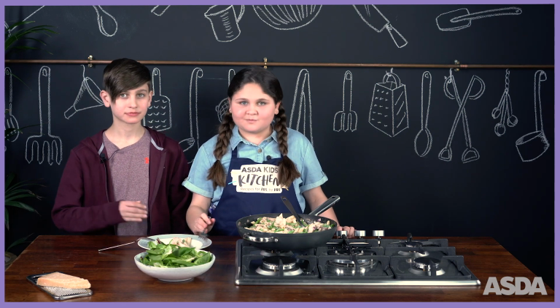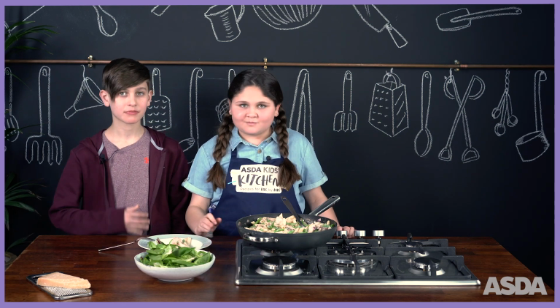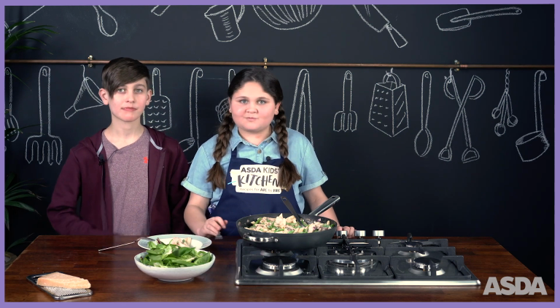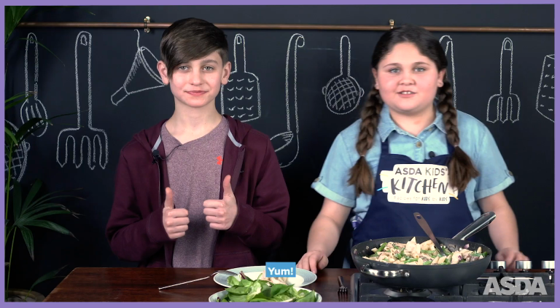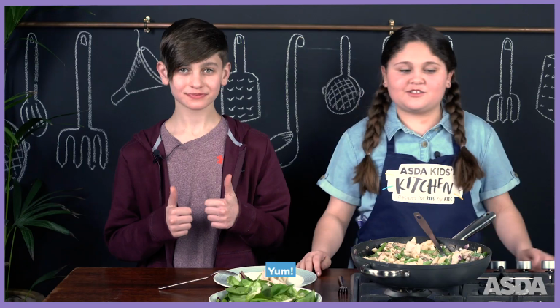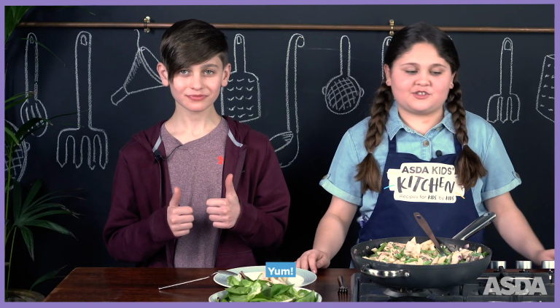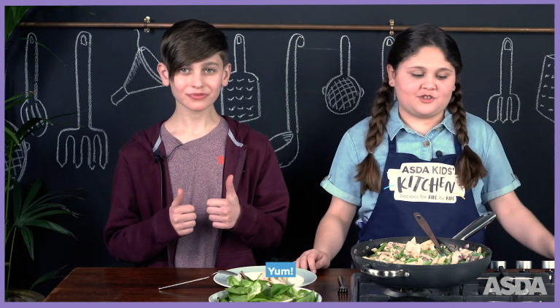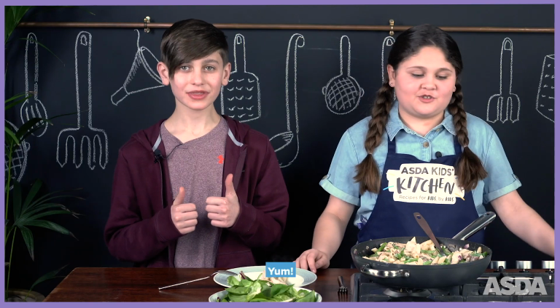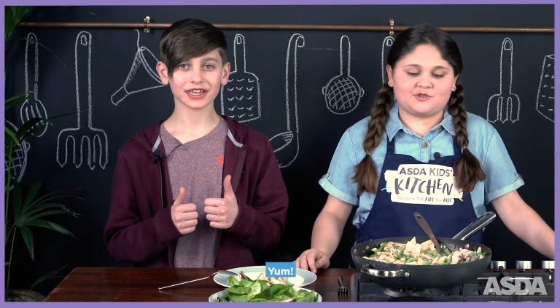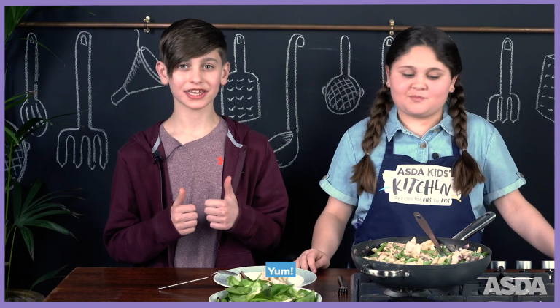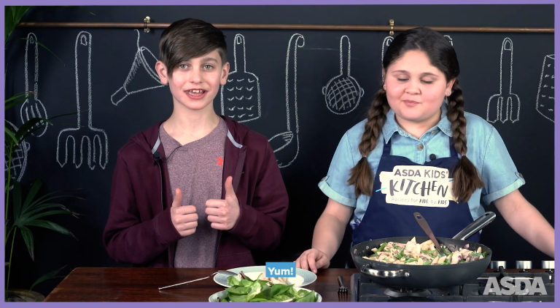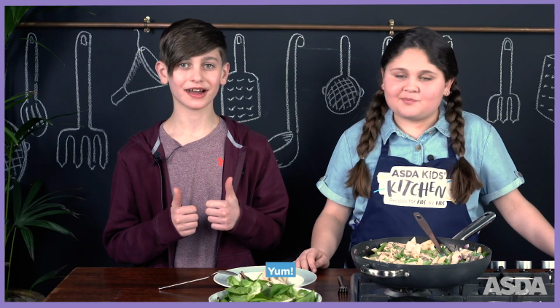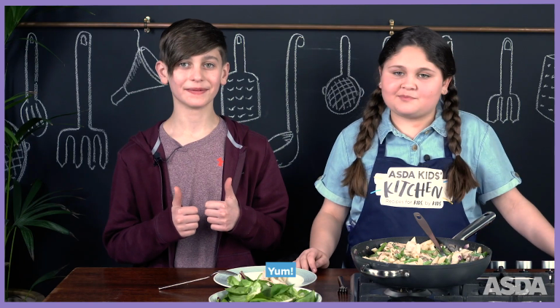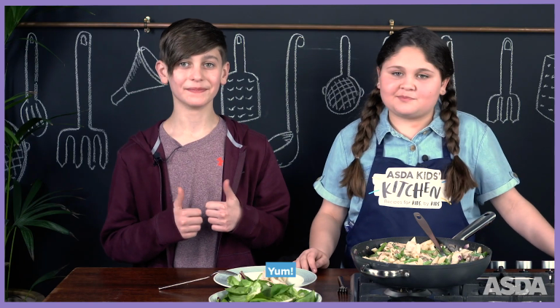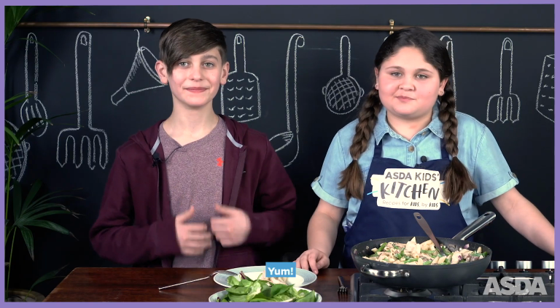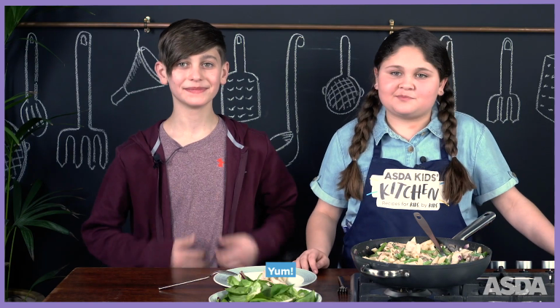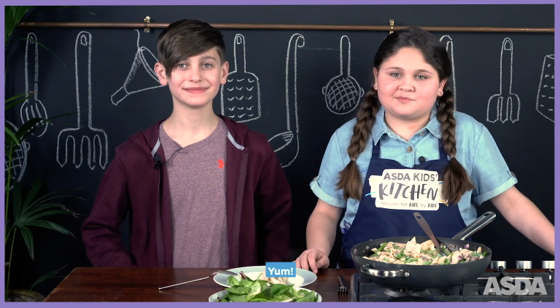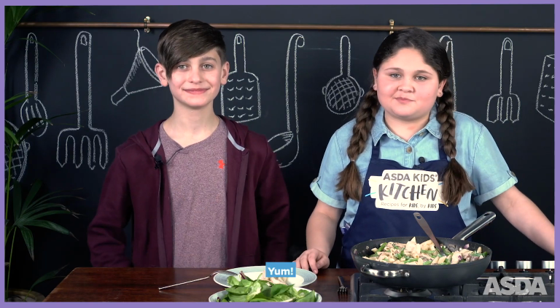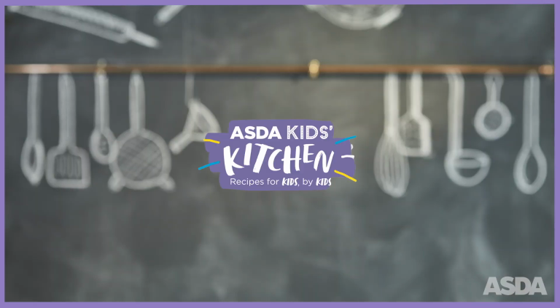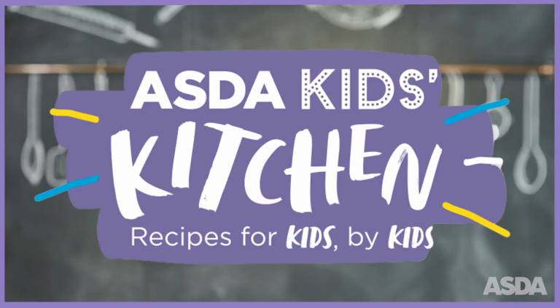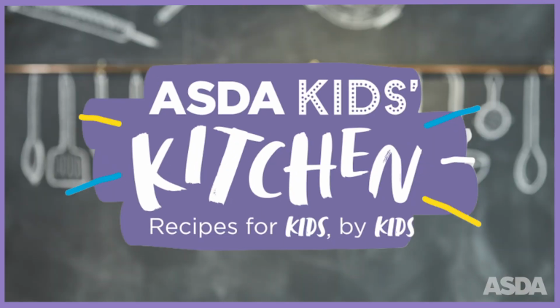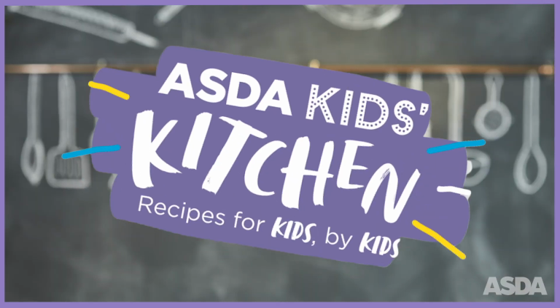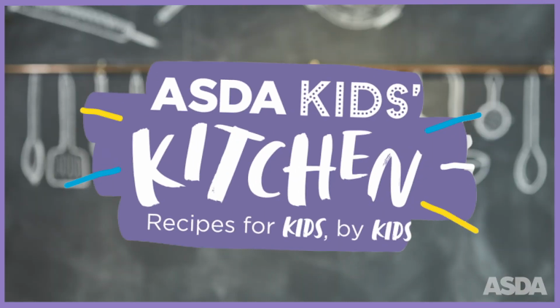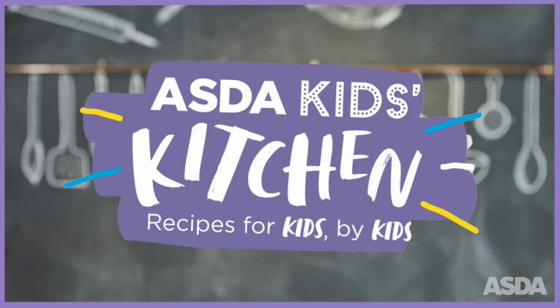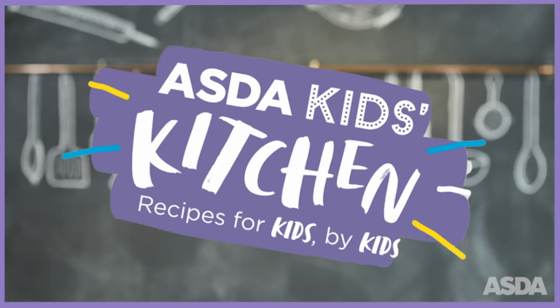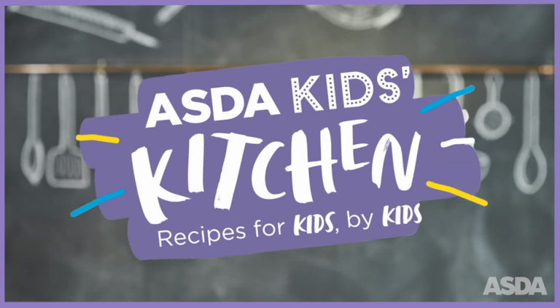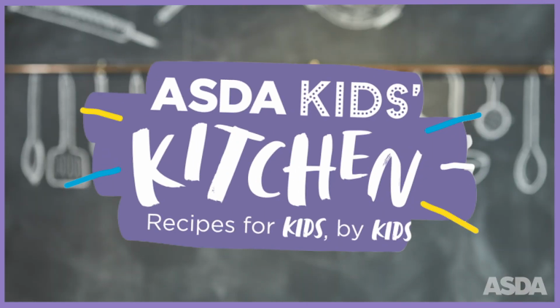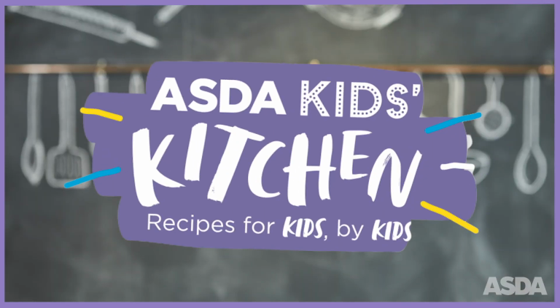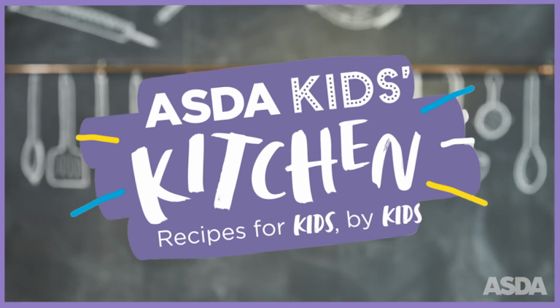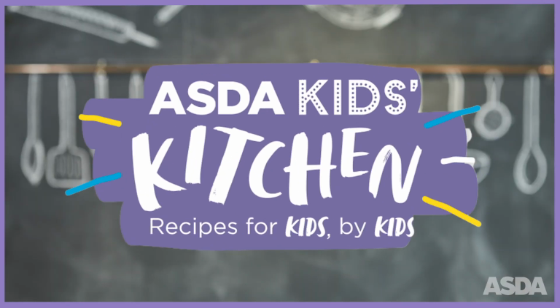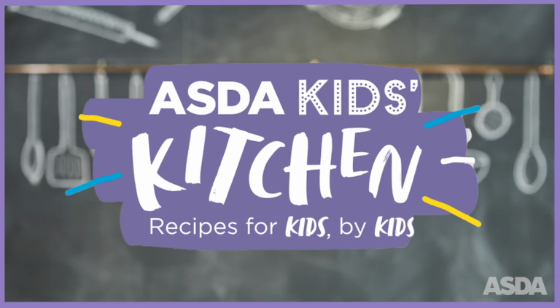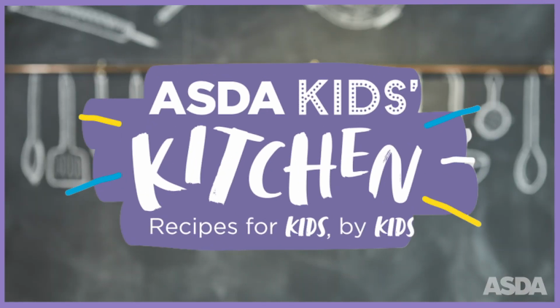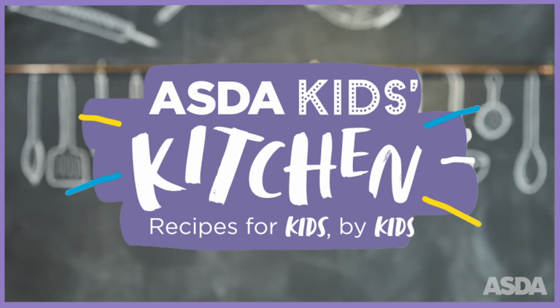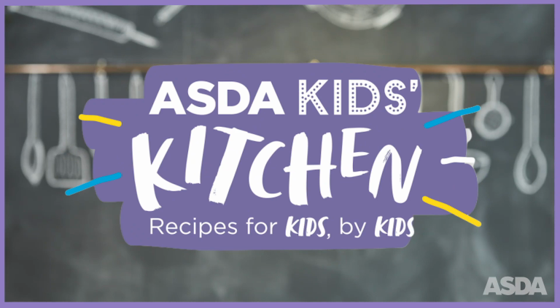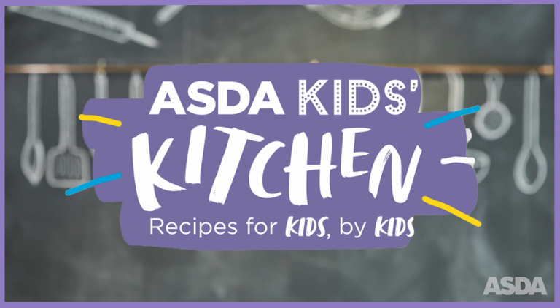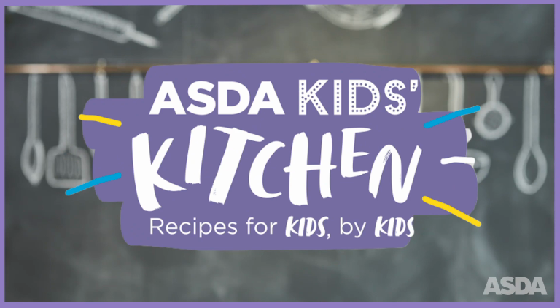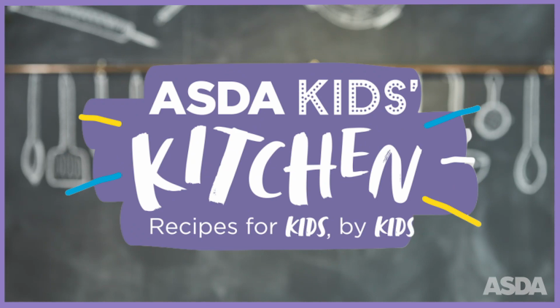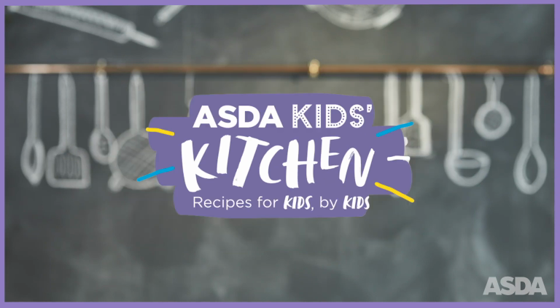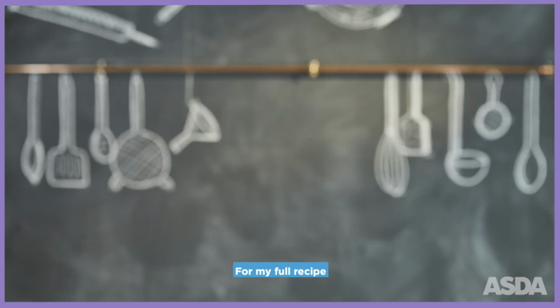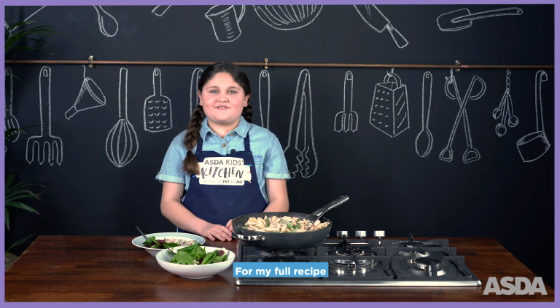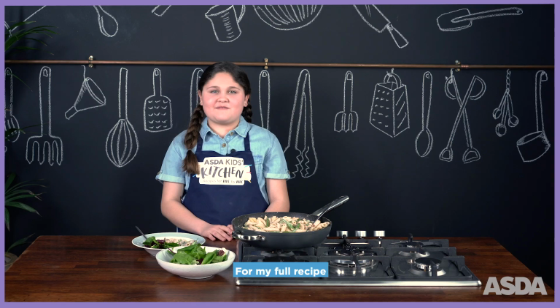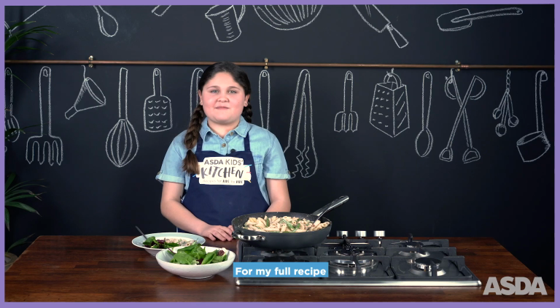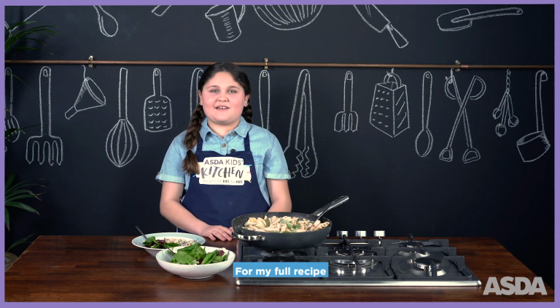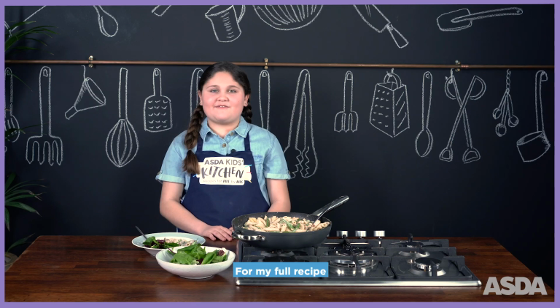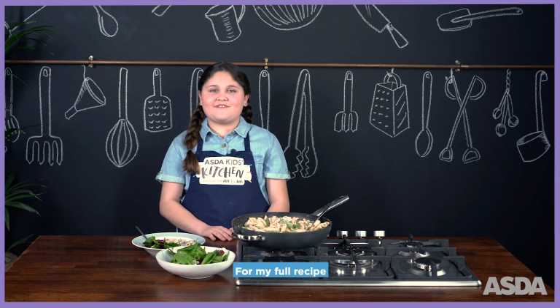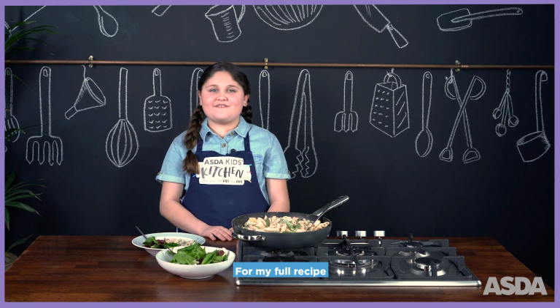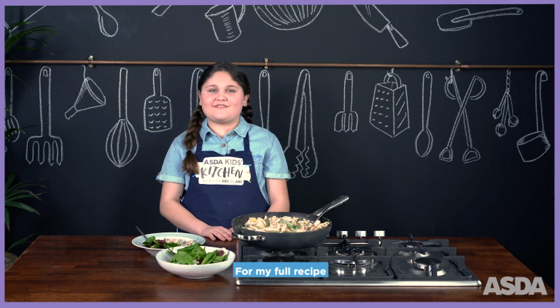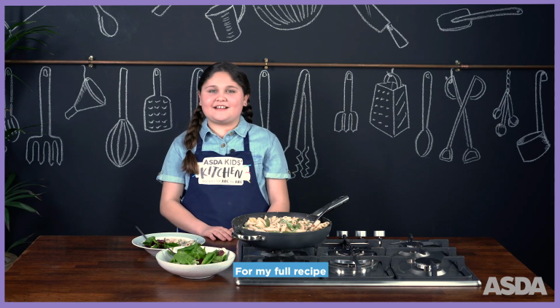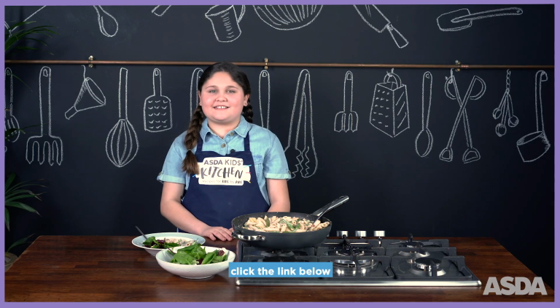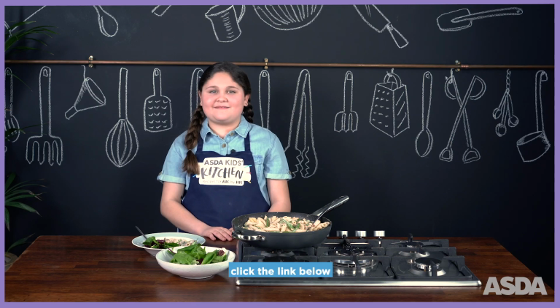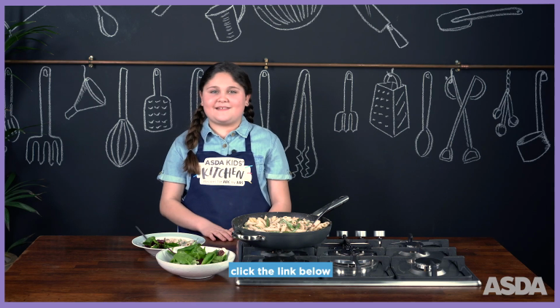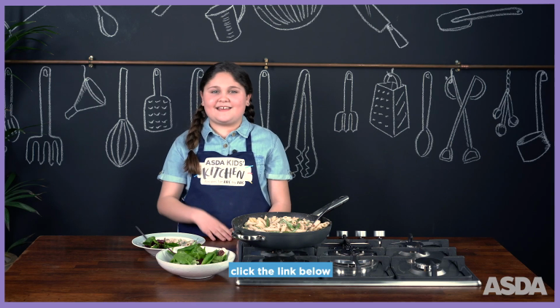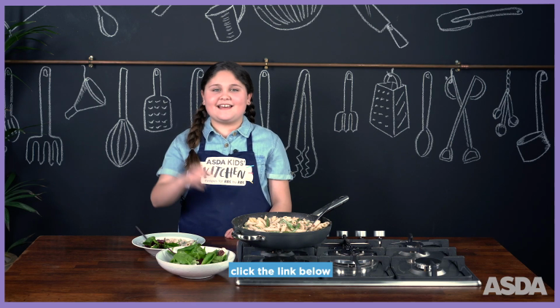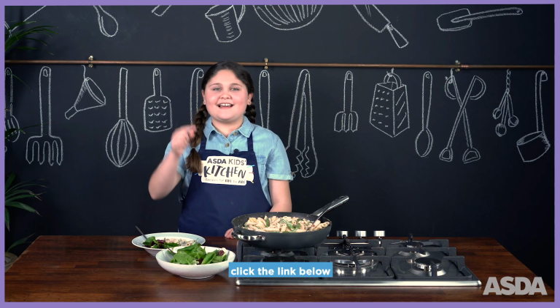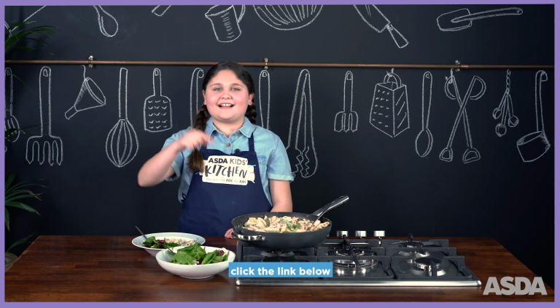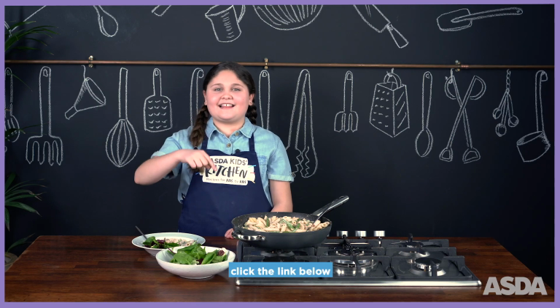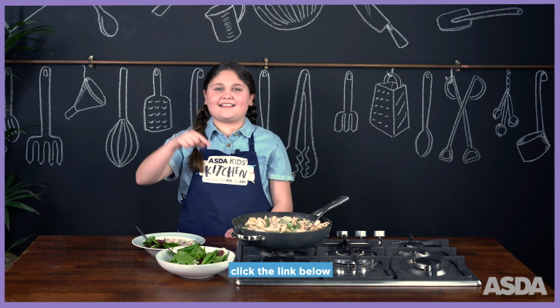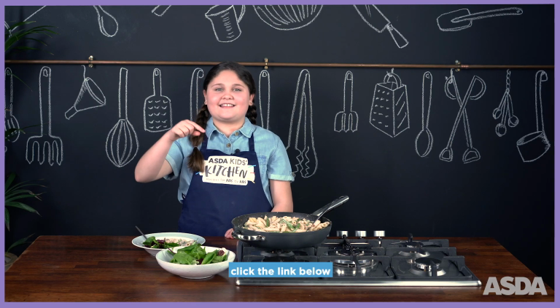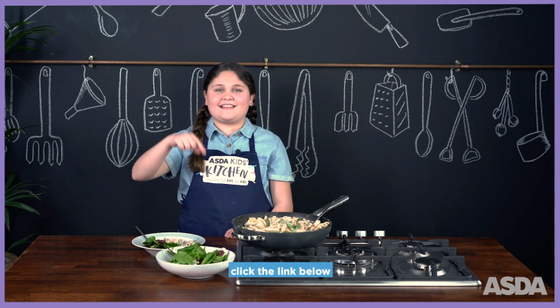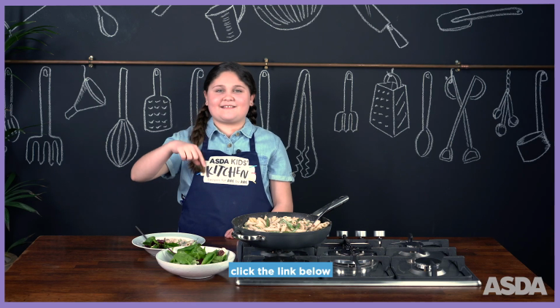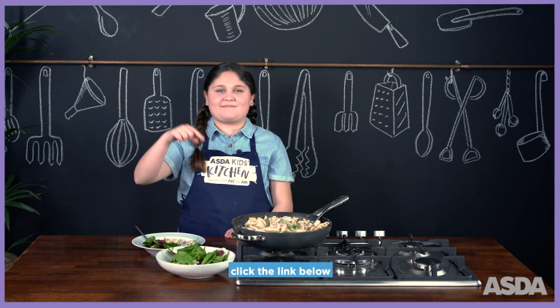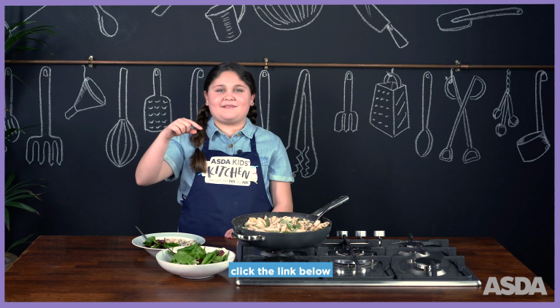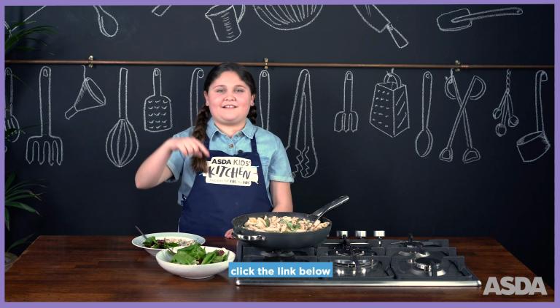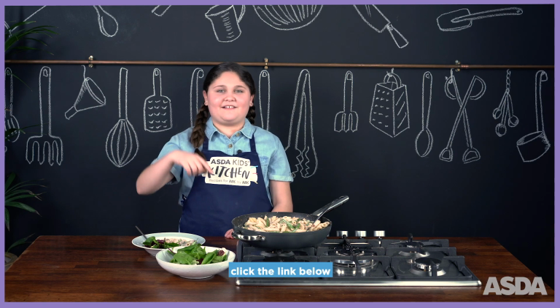It's good. Yum! For my full recipe, click the link below.